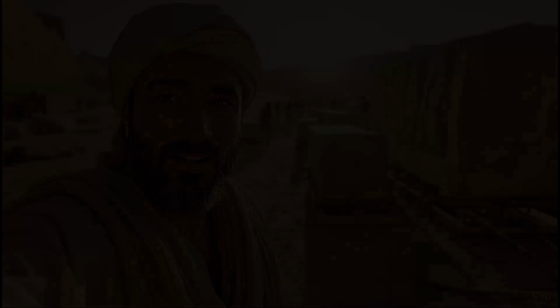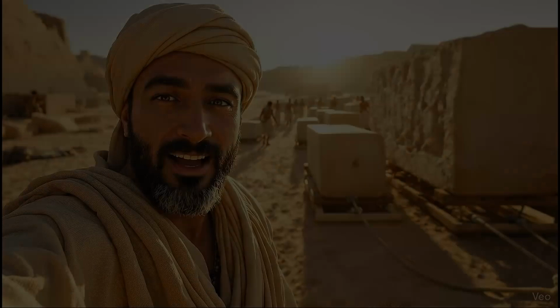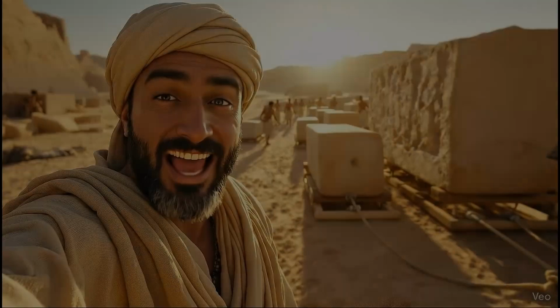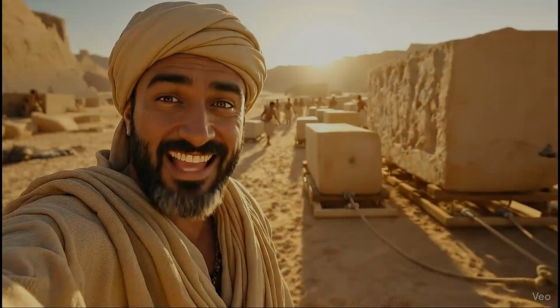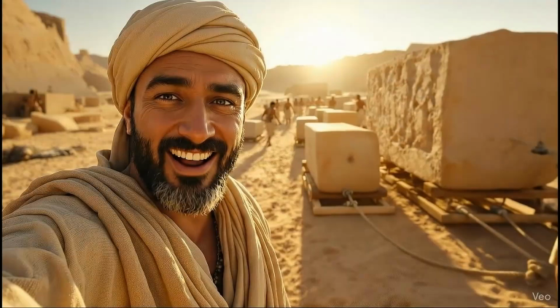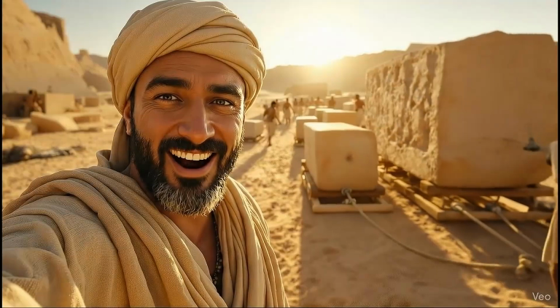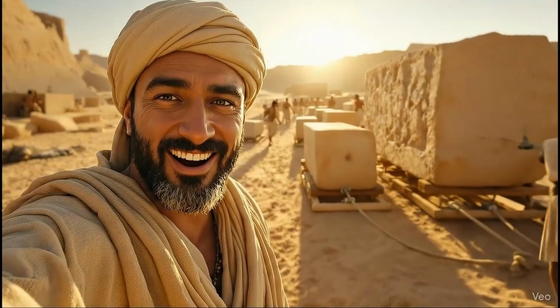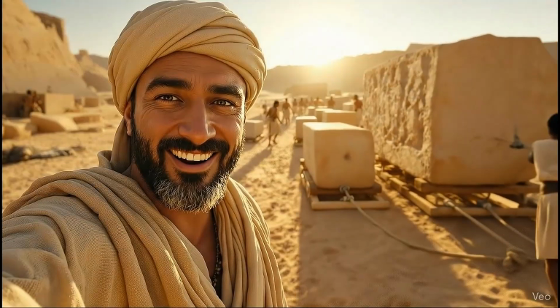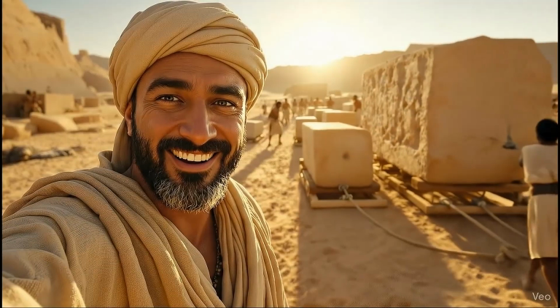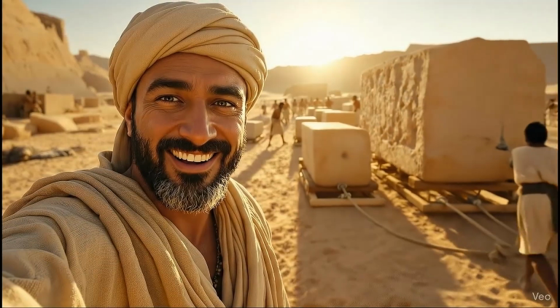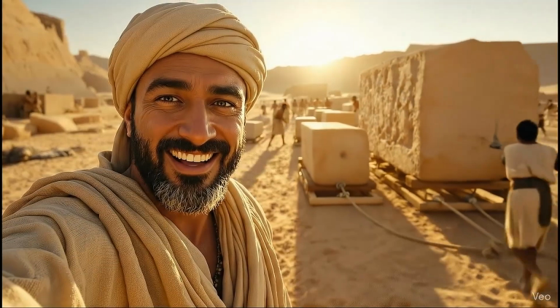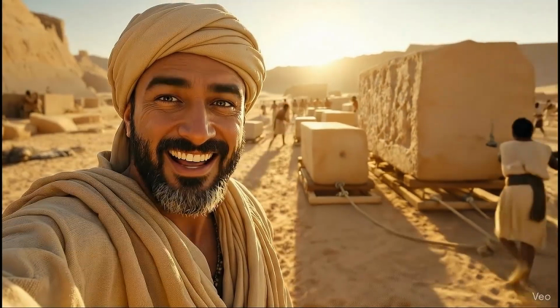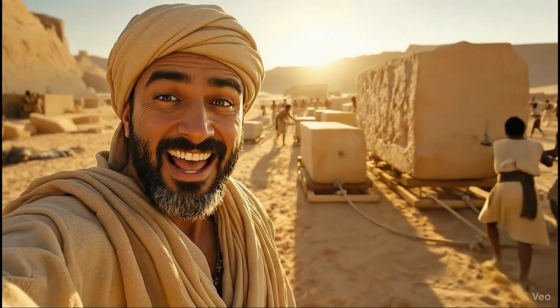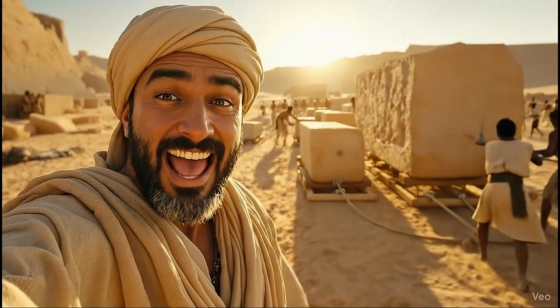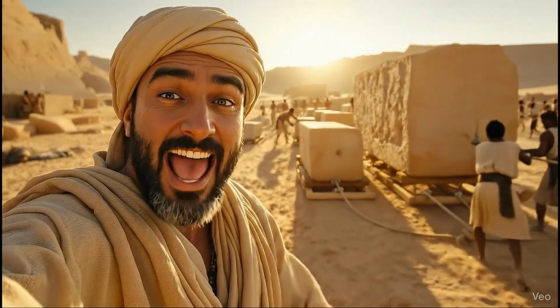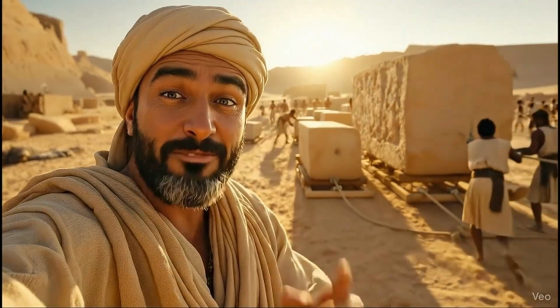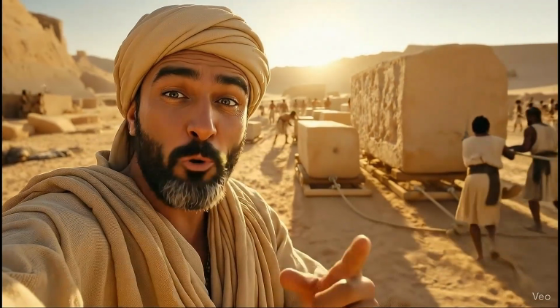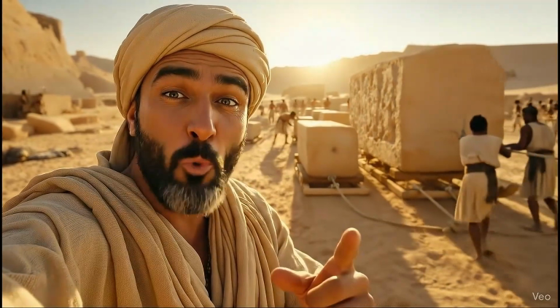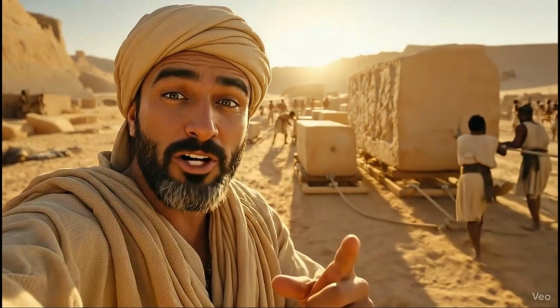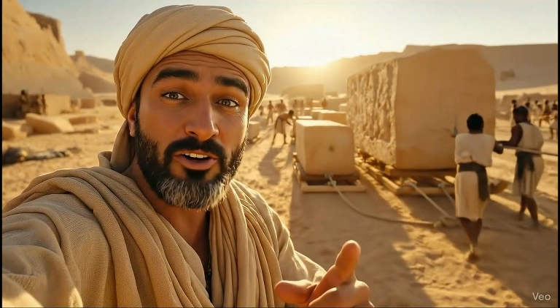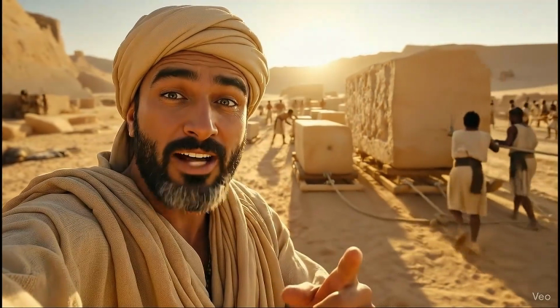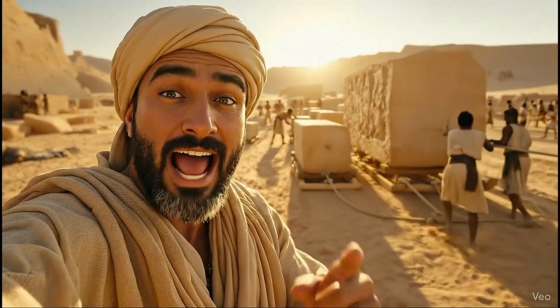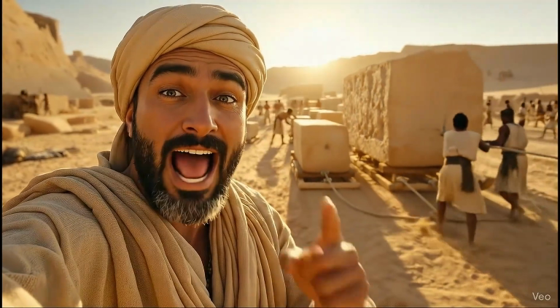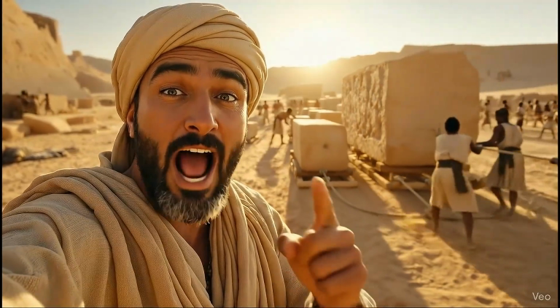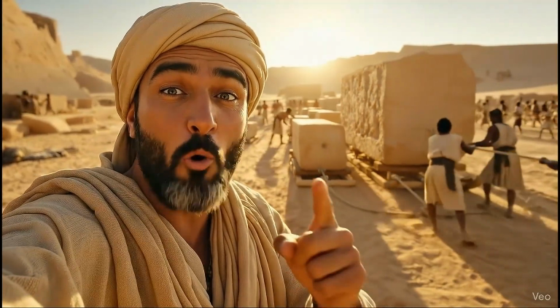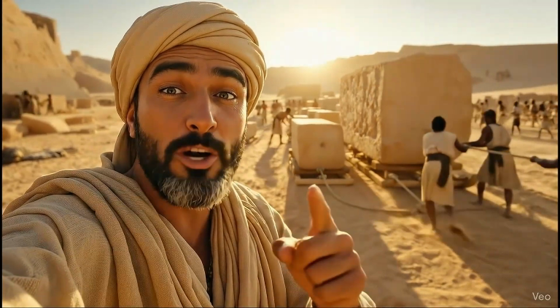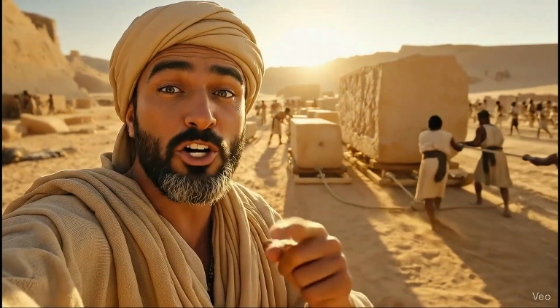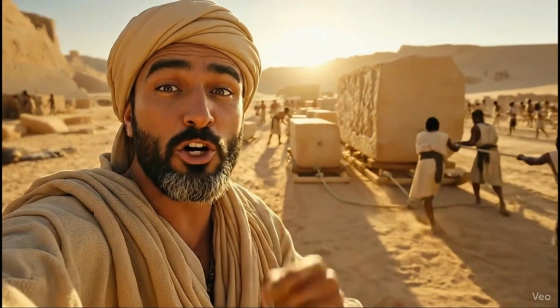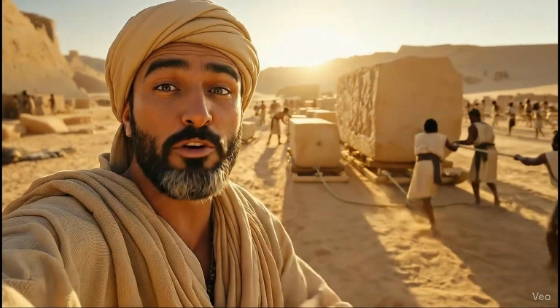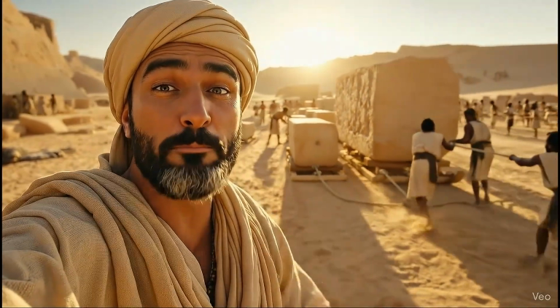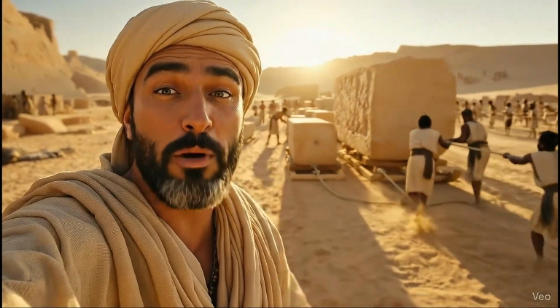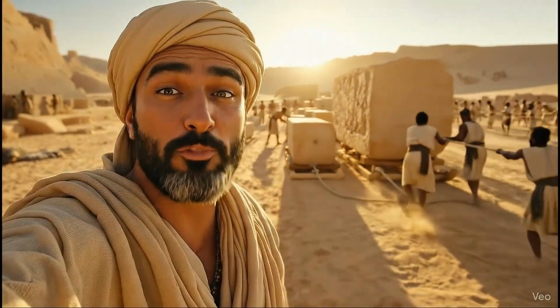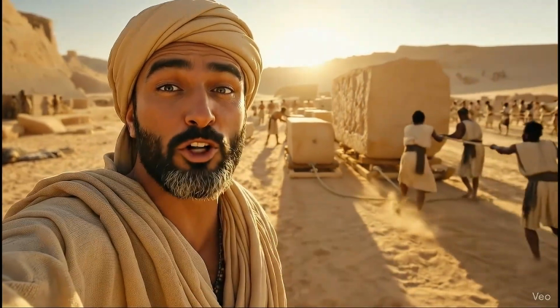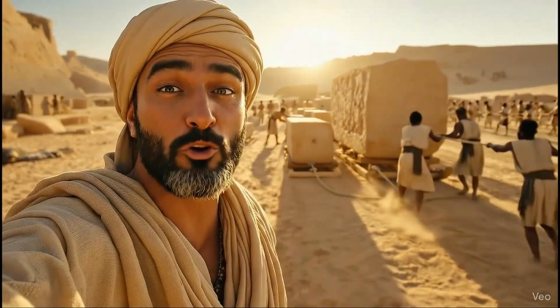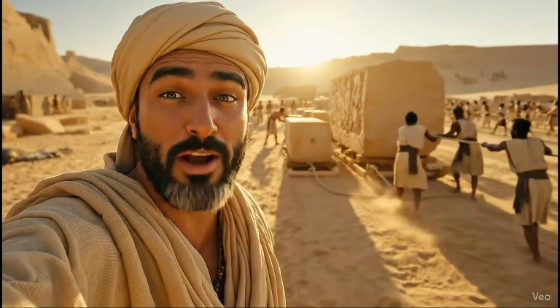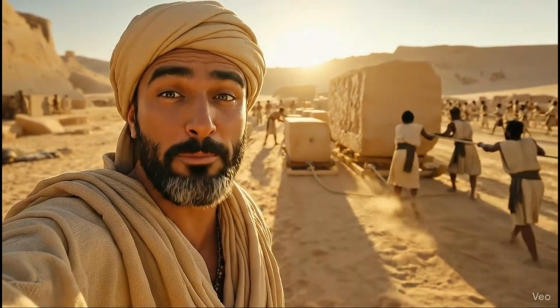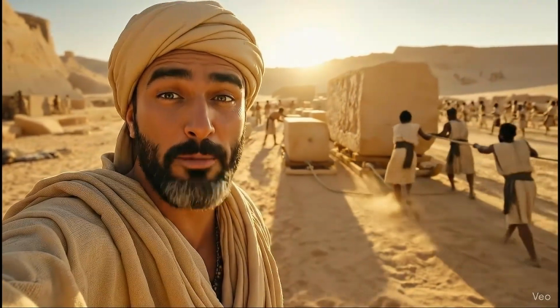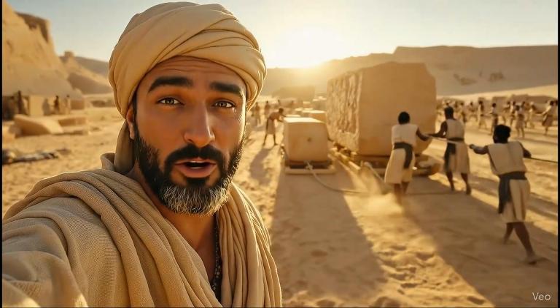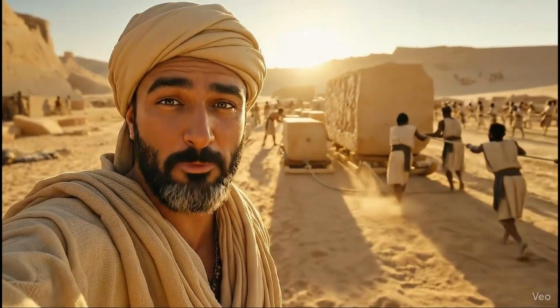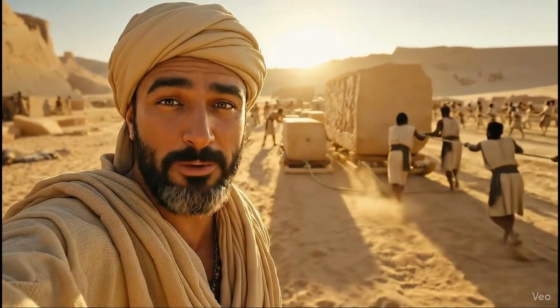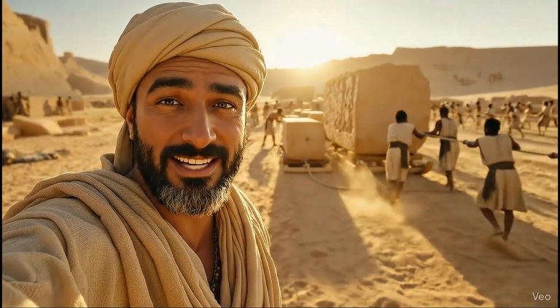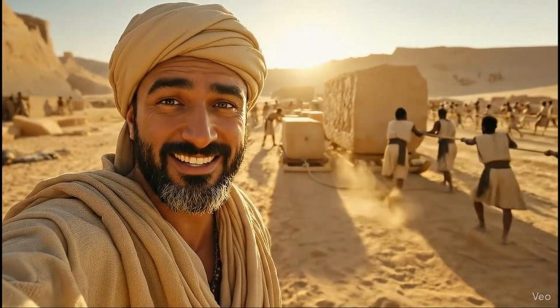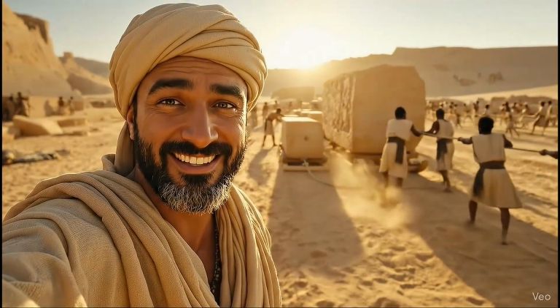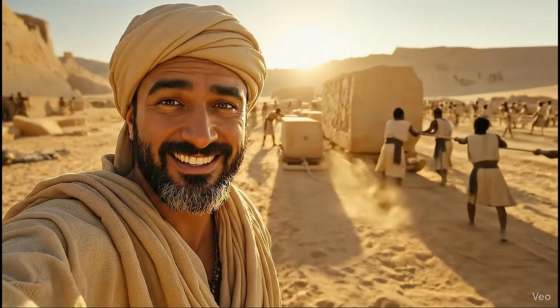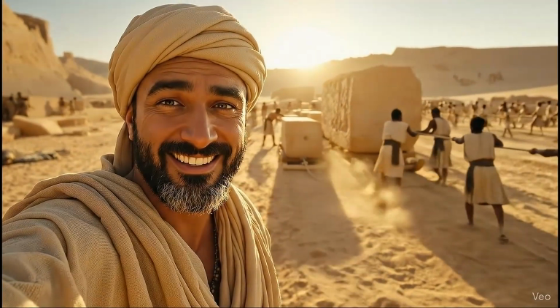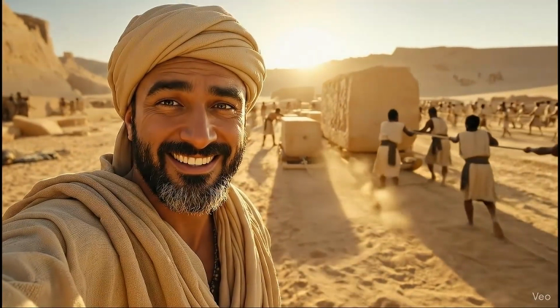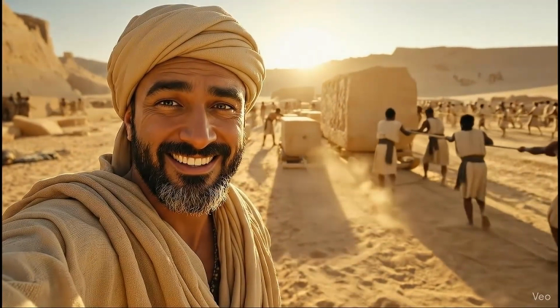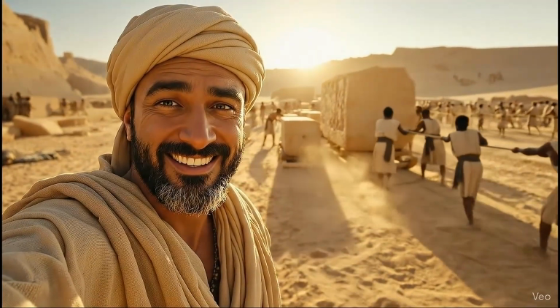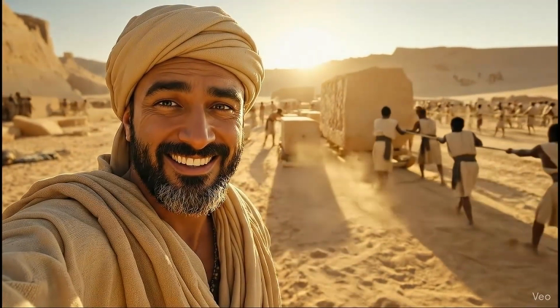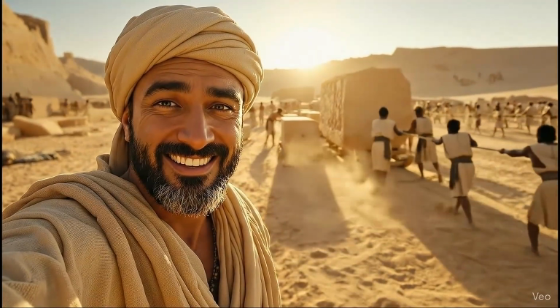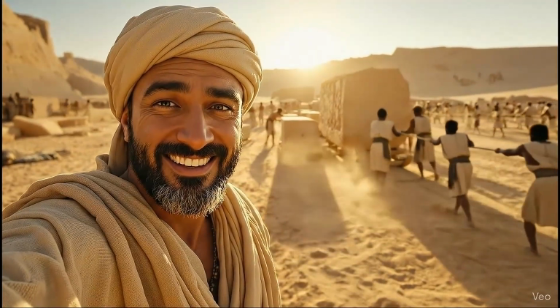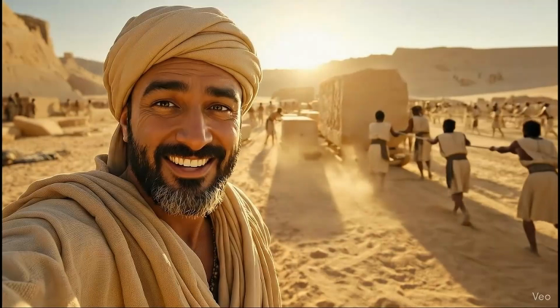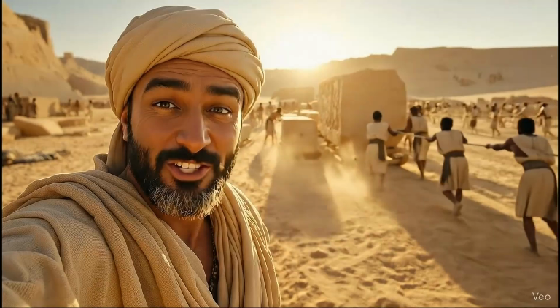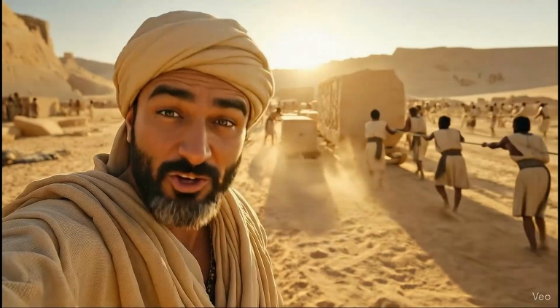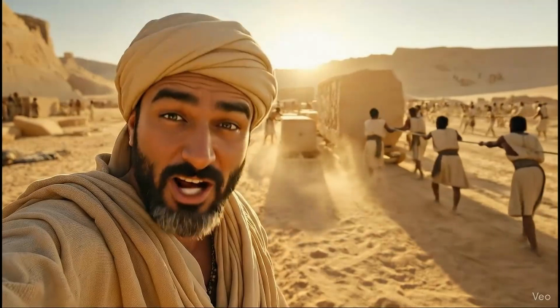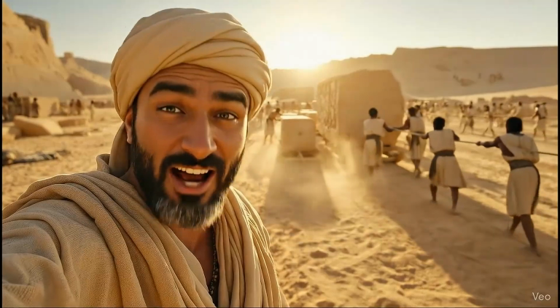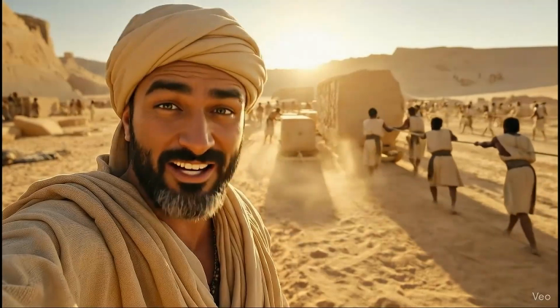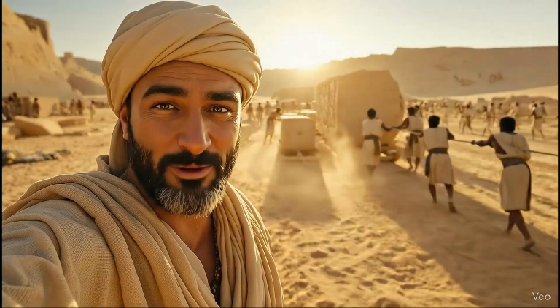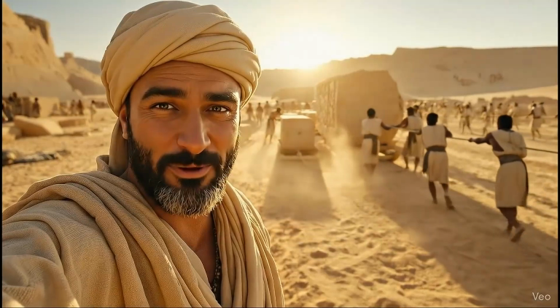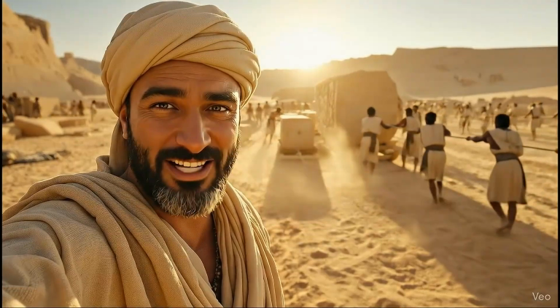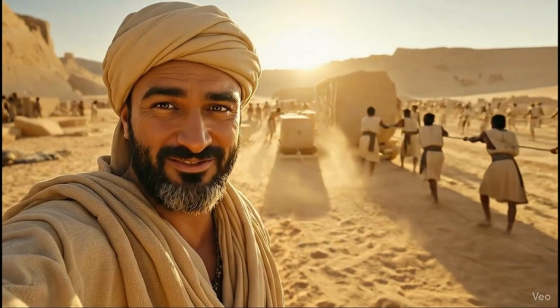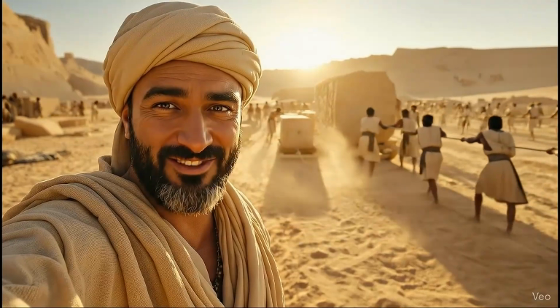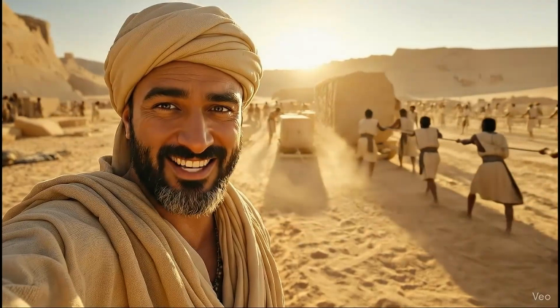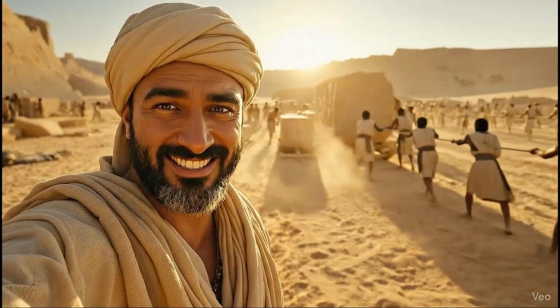Hey there! Ever wondered how we could have built the Great Pyramid? You're not going to believe this!